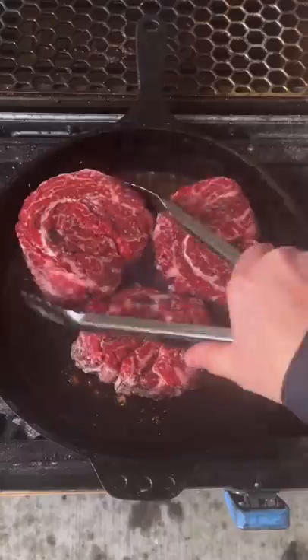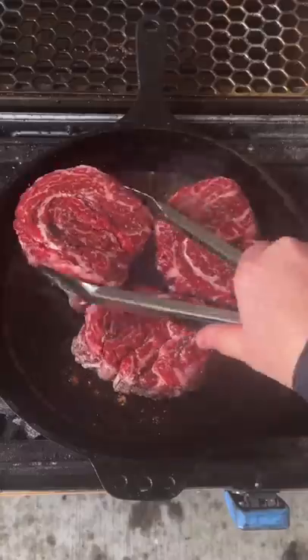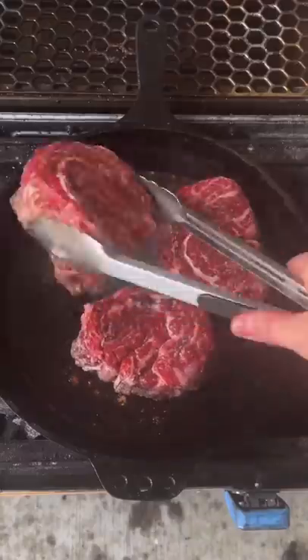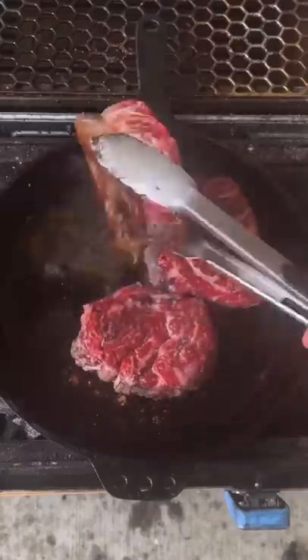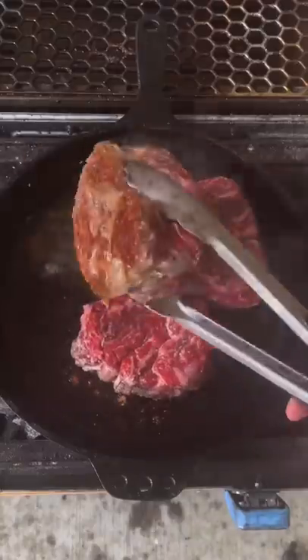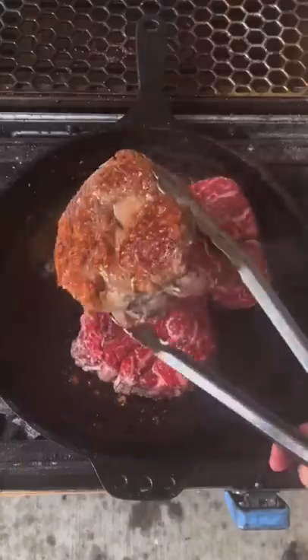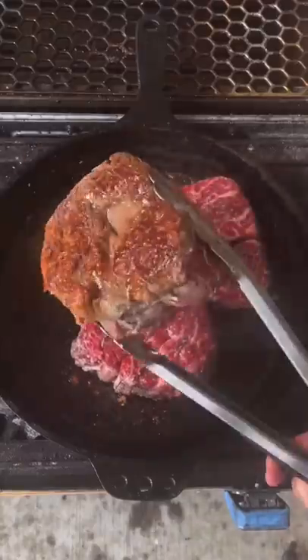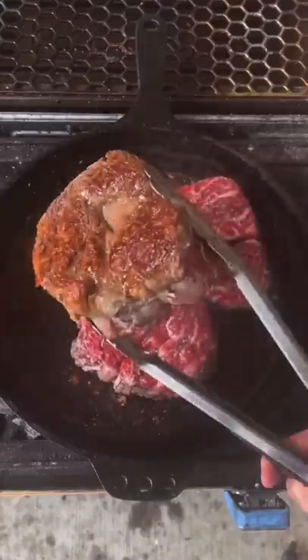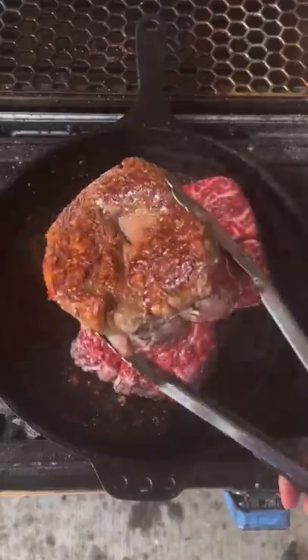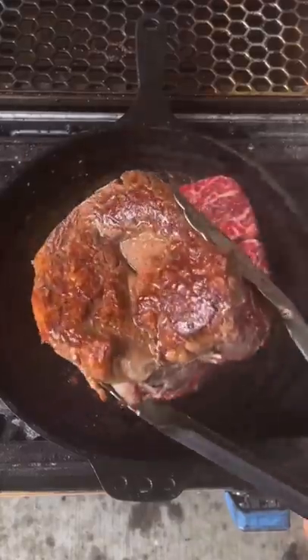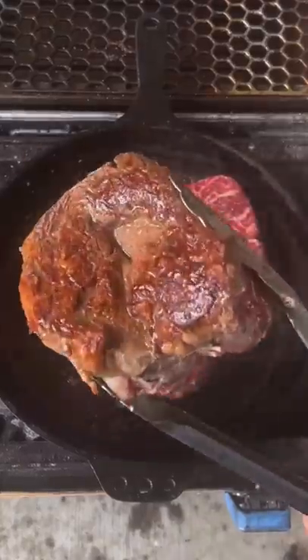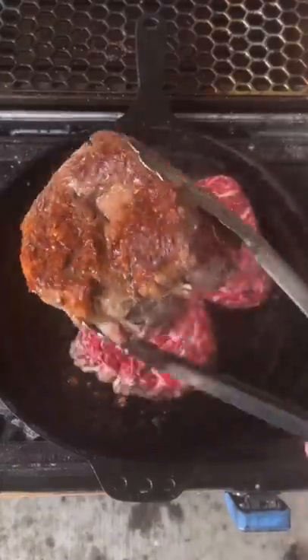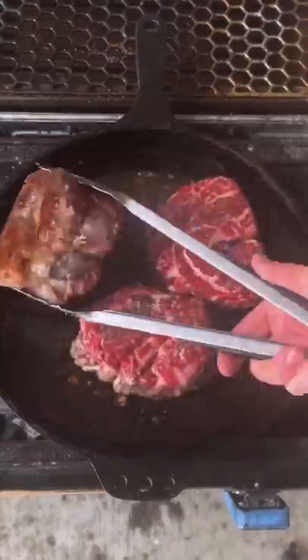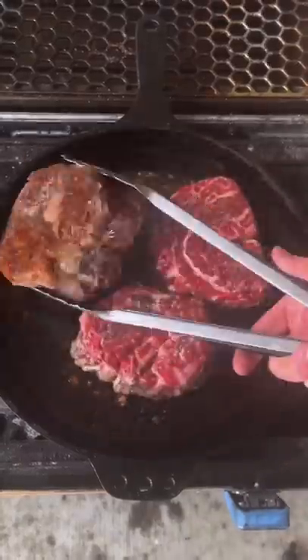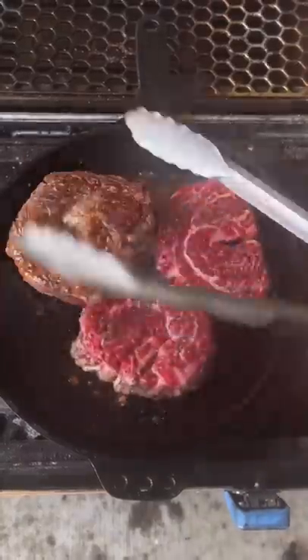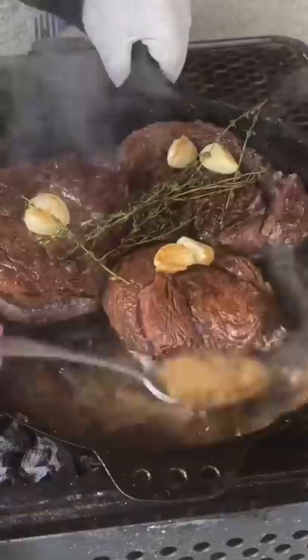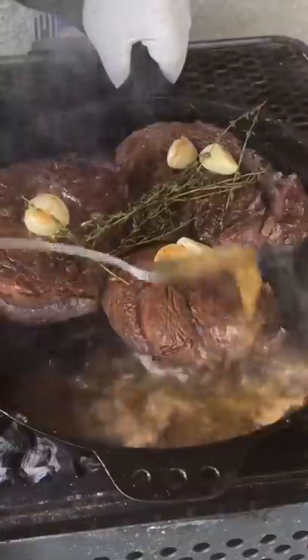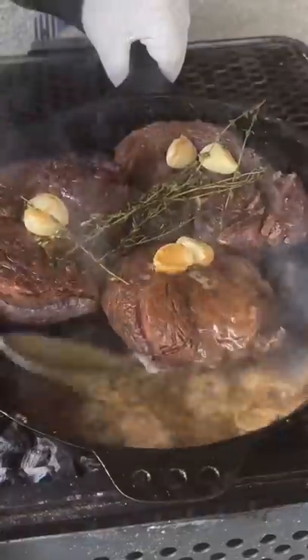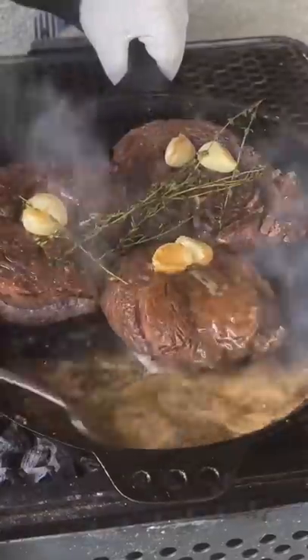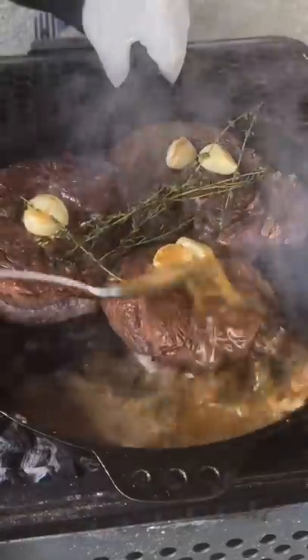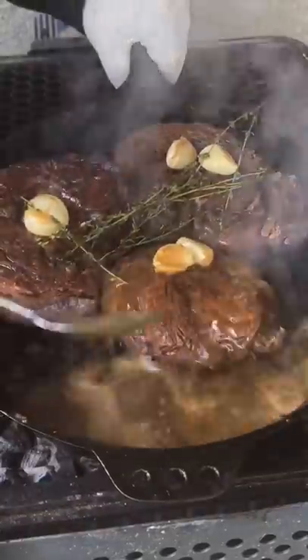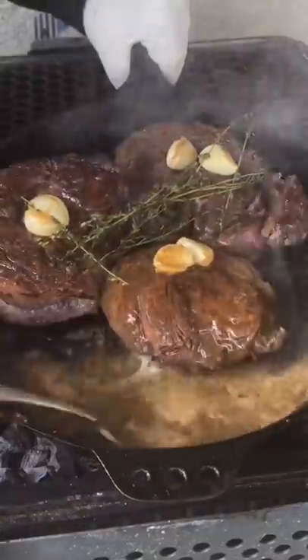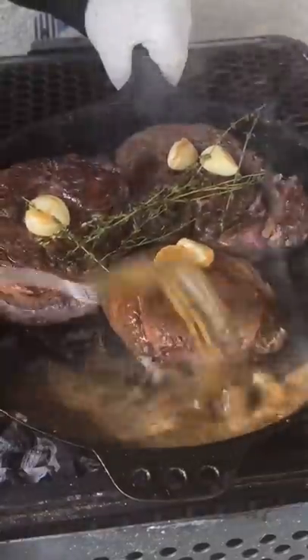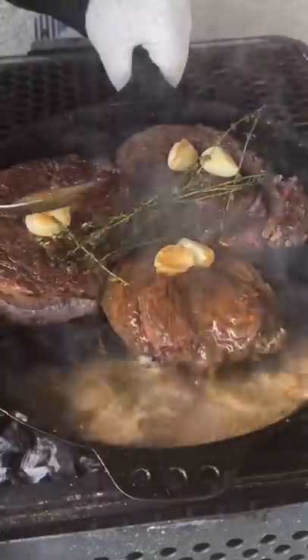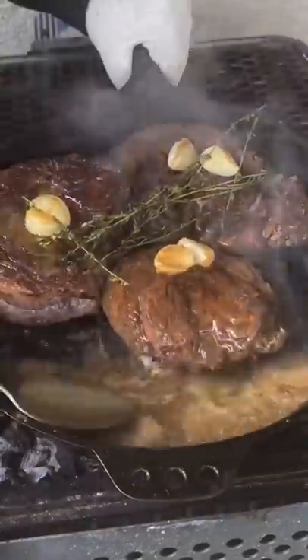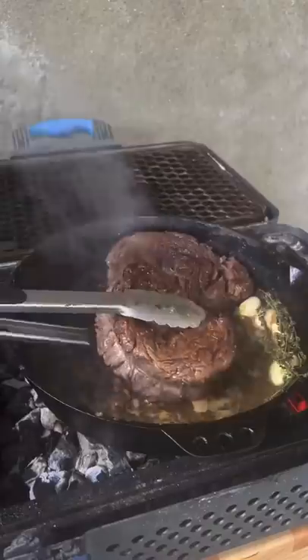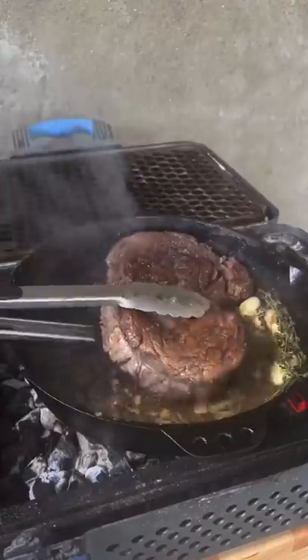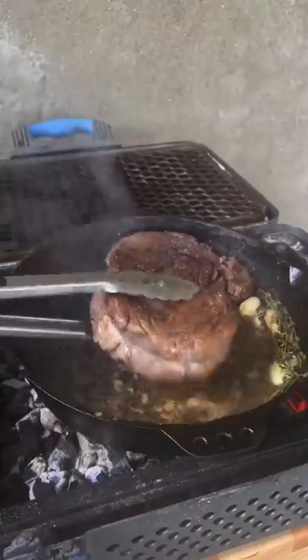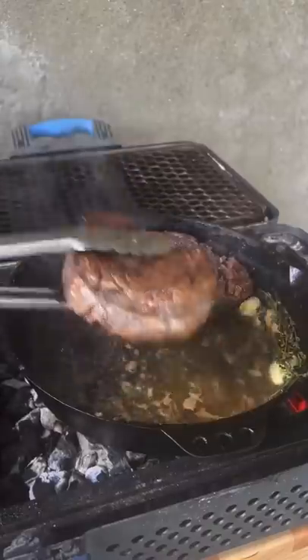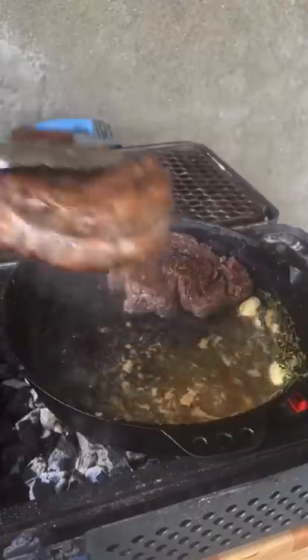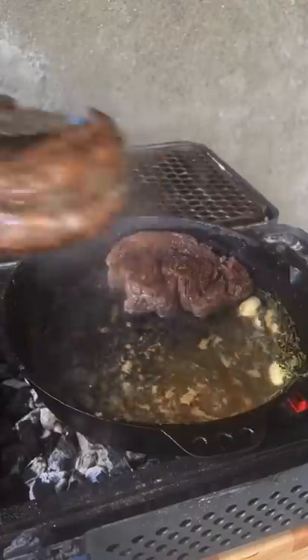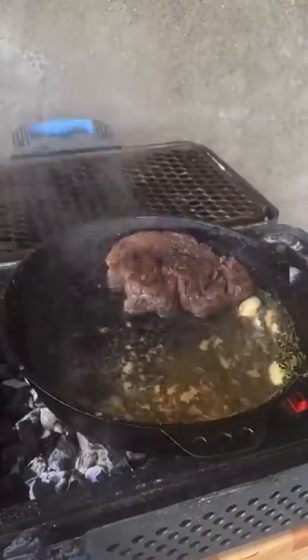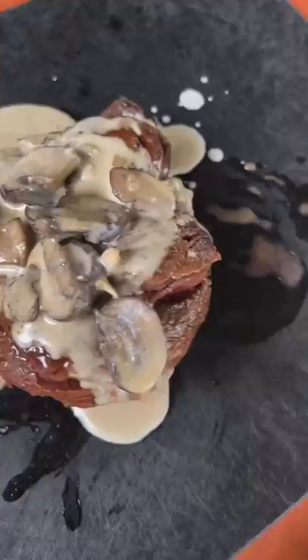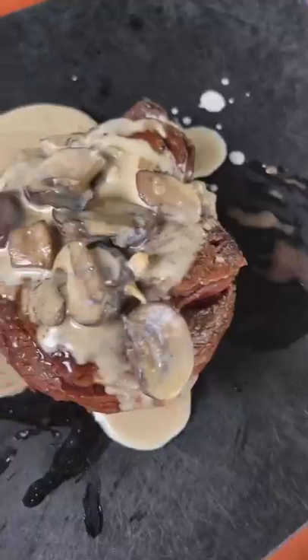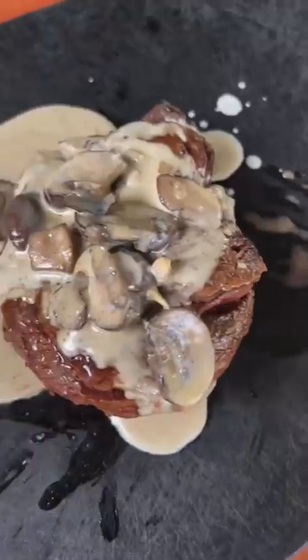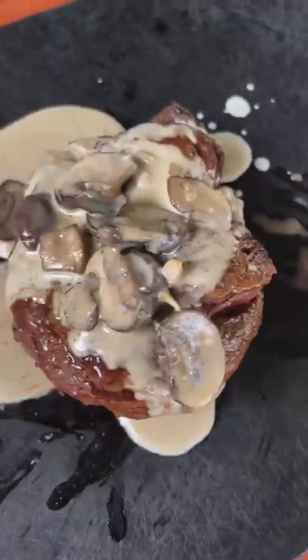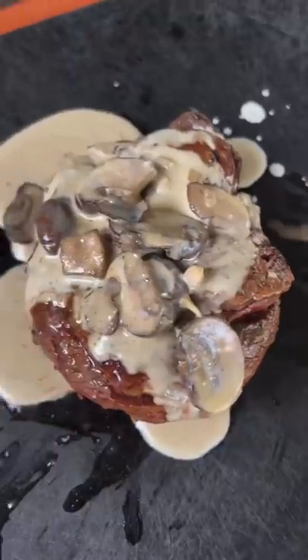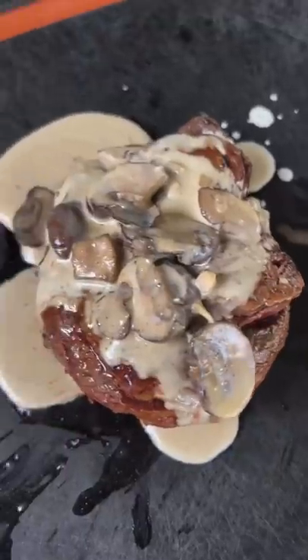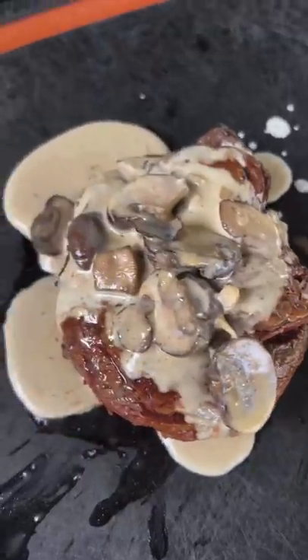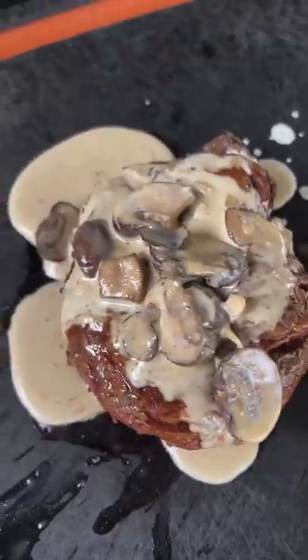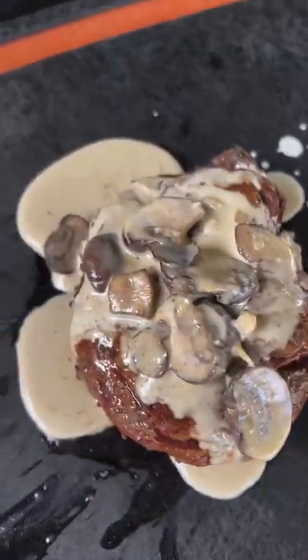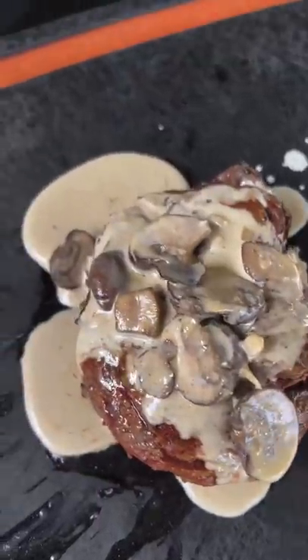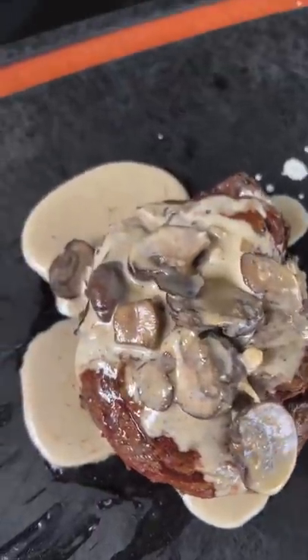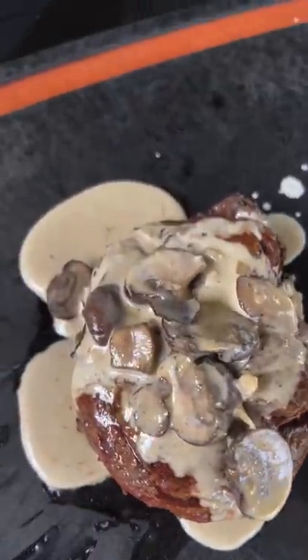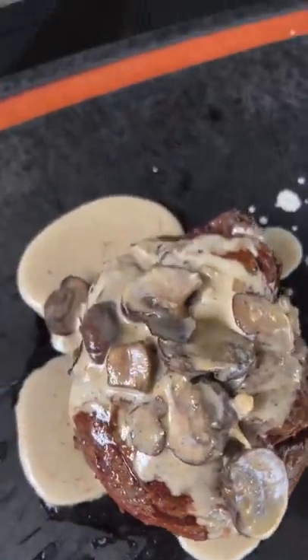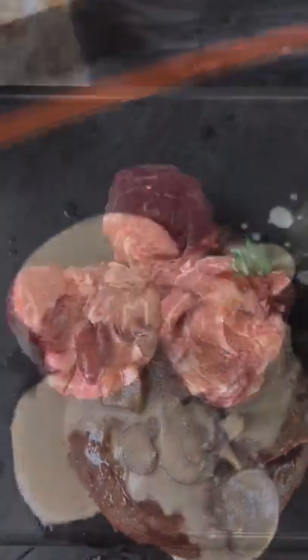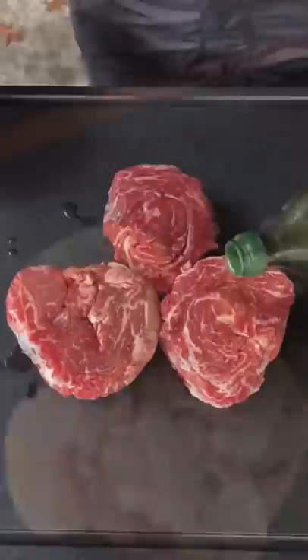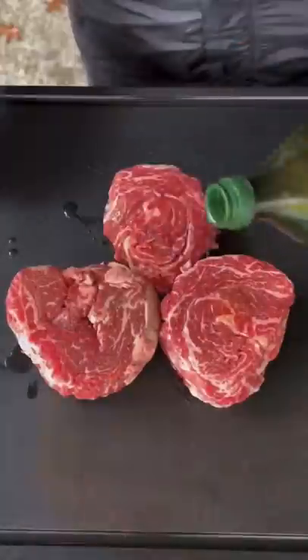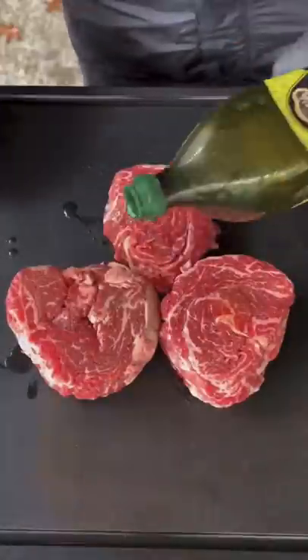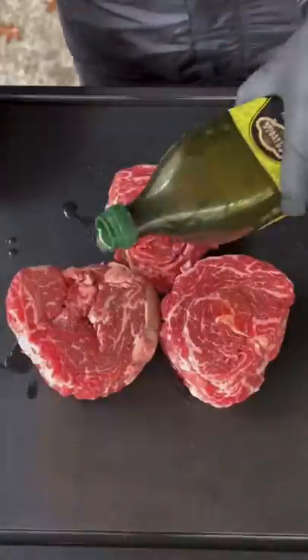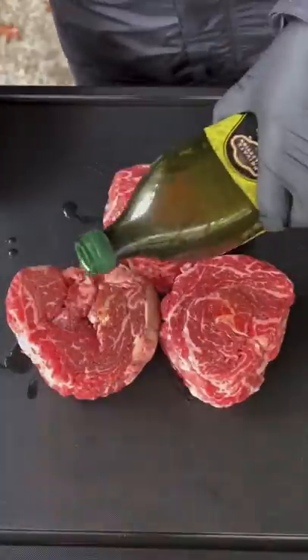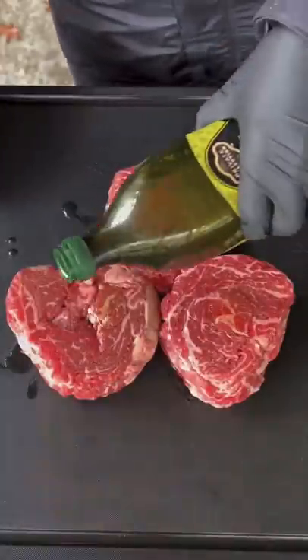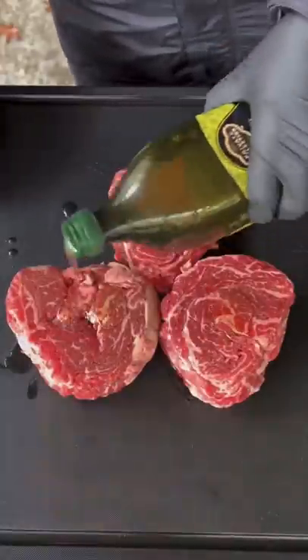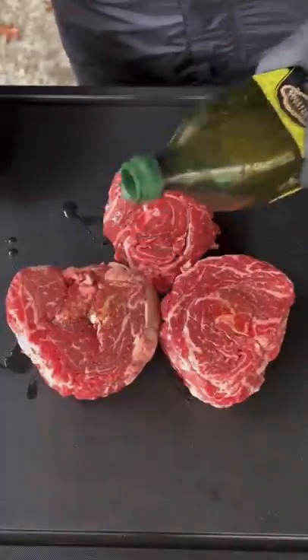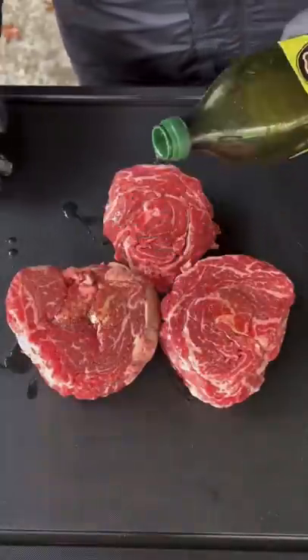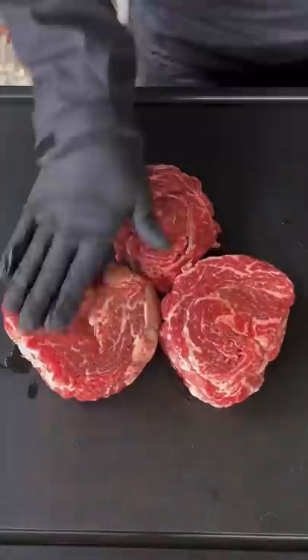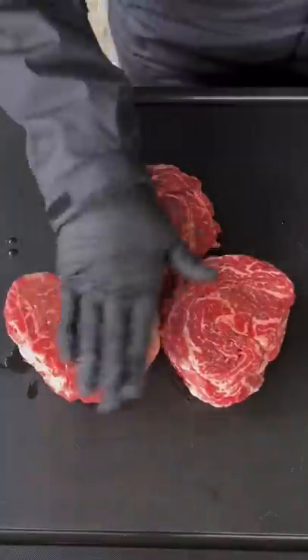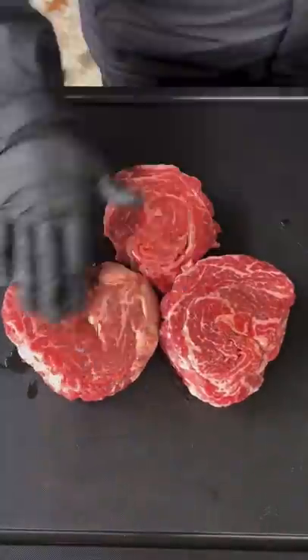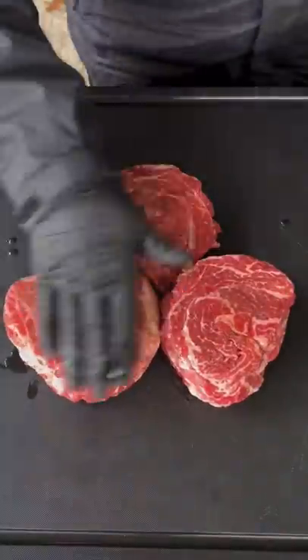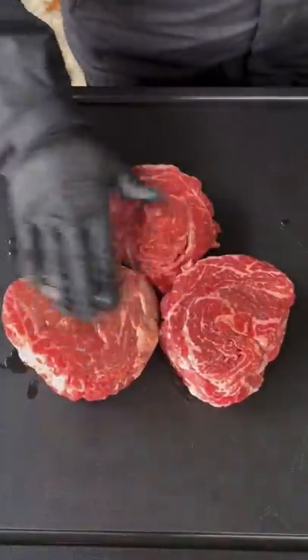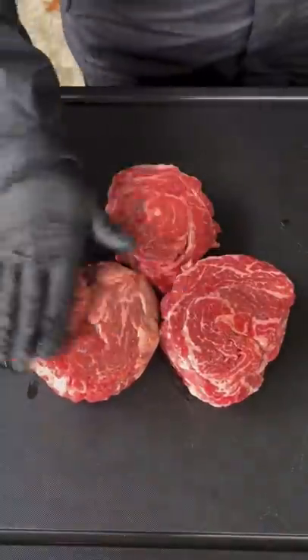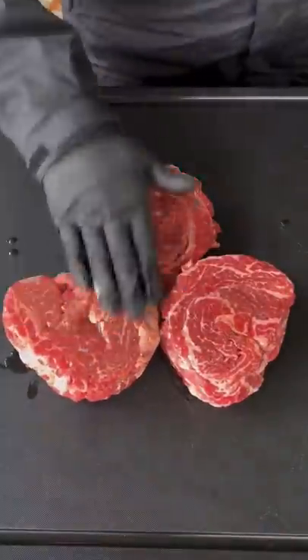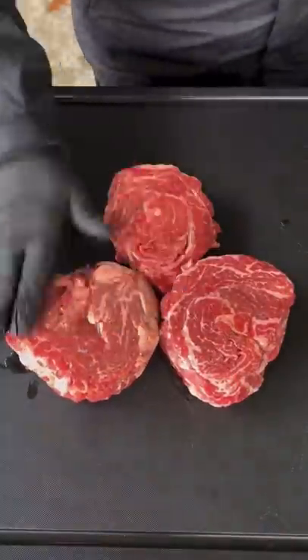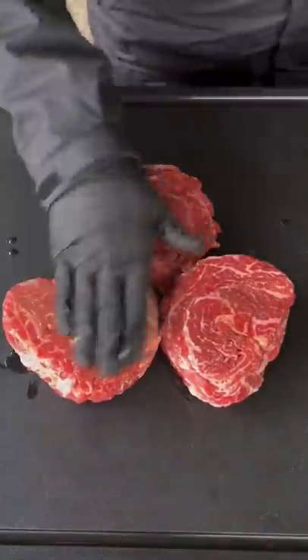Ribeye cap steaks, butter basted on my Nomad grills, topped with a smokehouse blue cheese mushroom cream sauce.